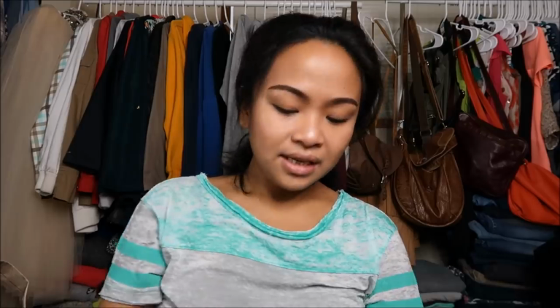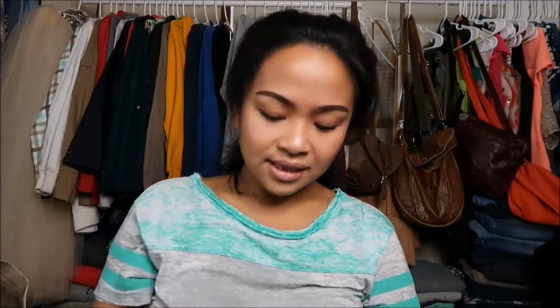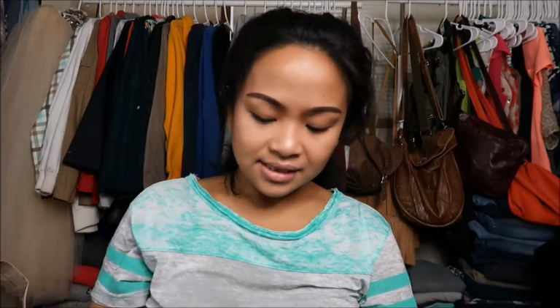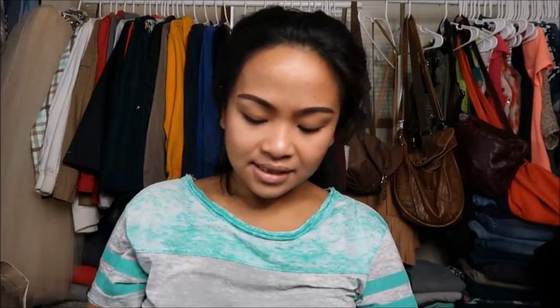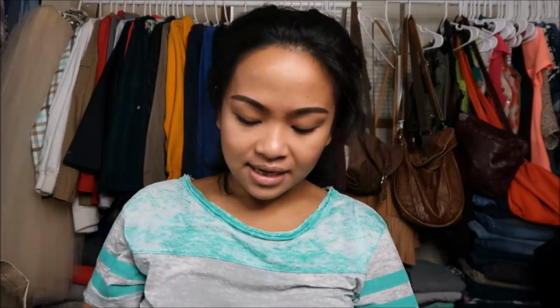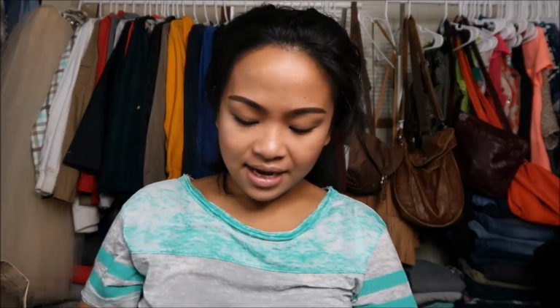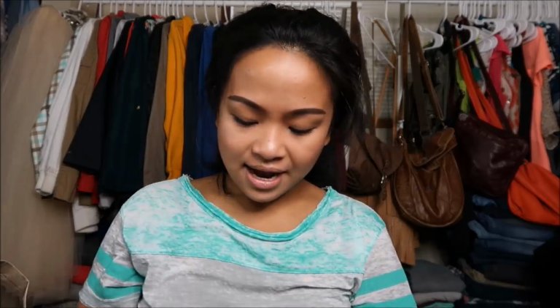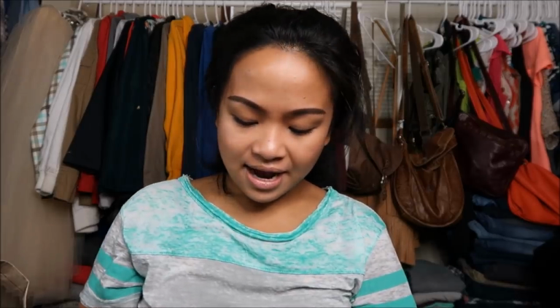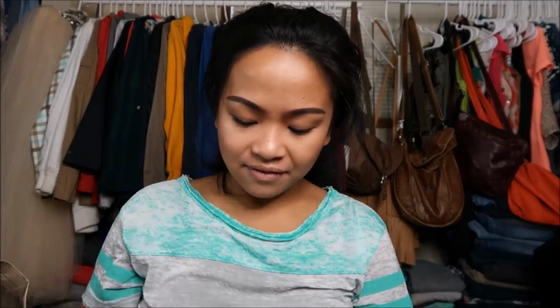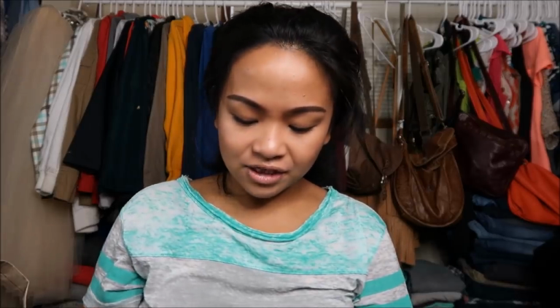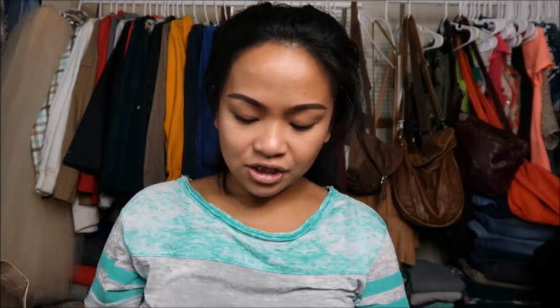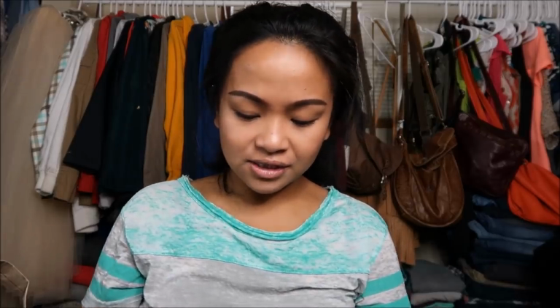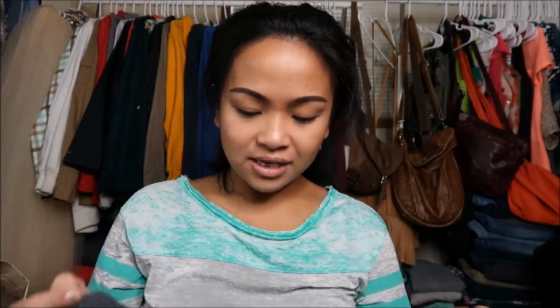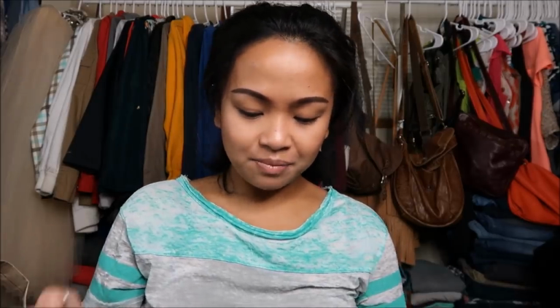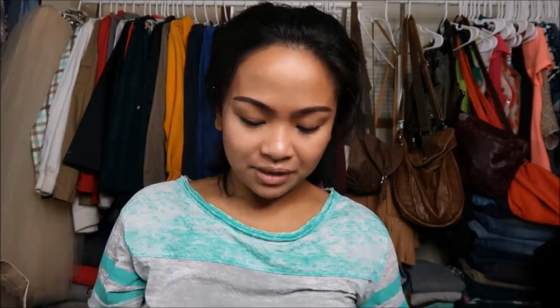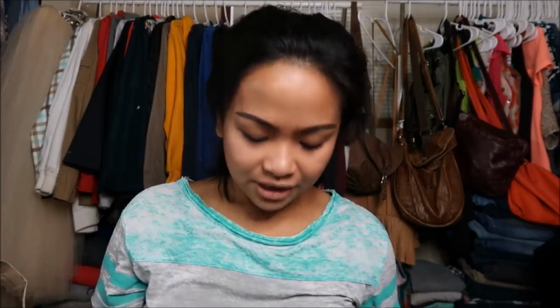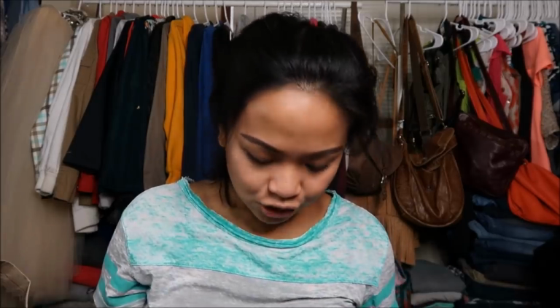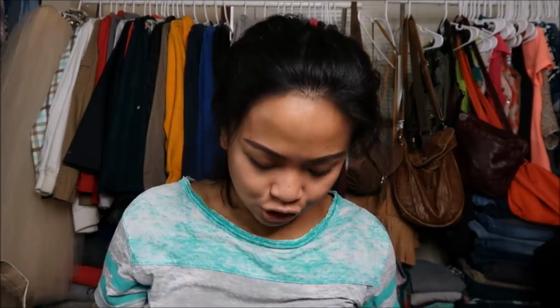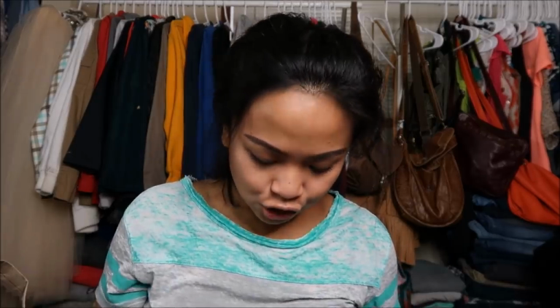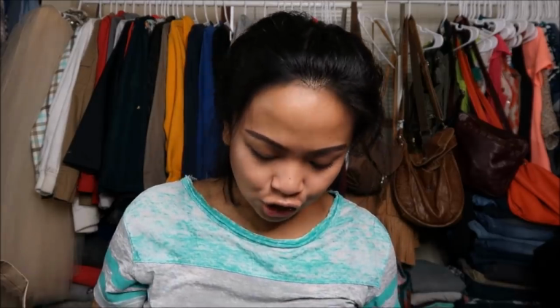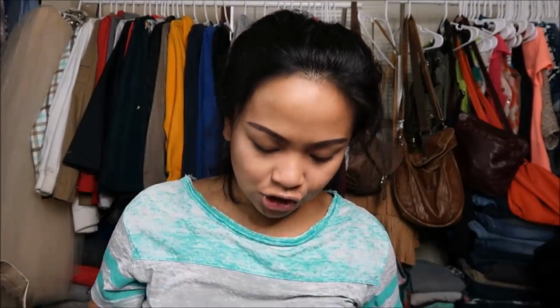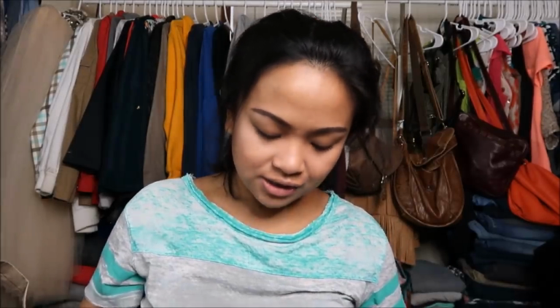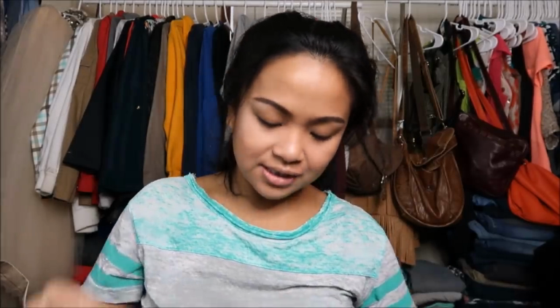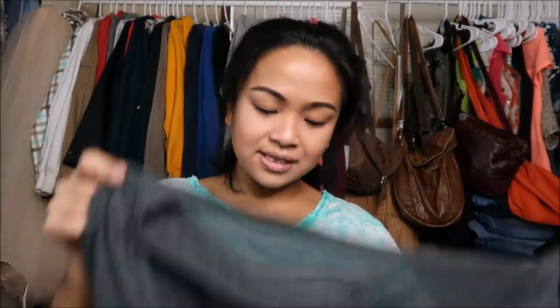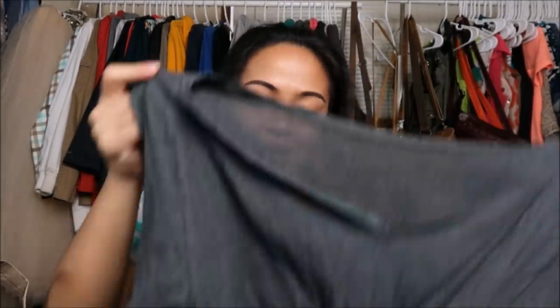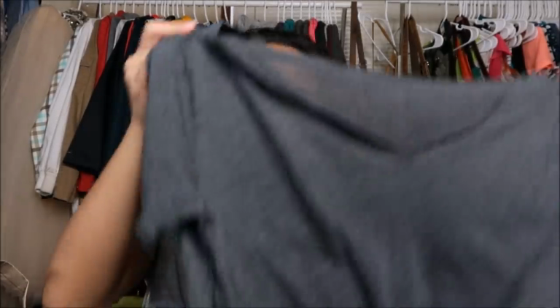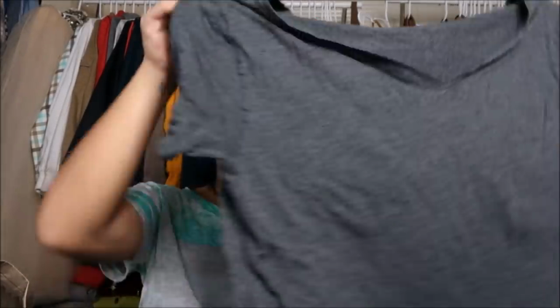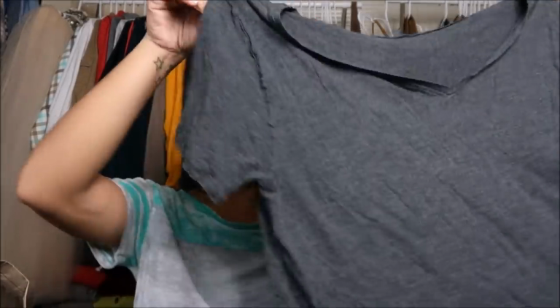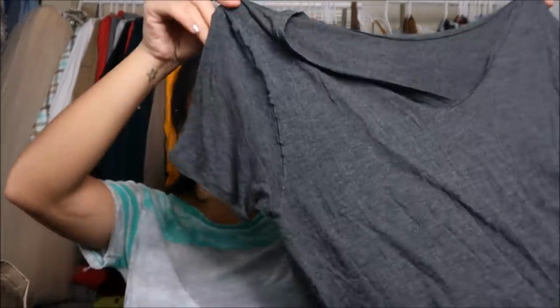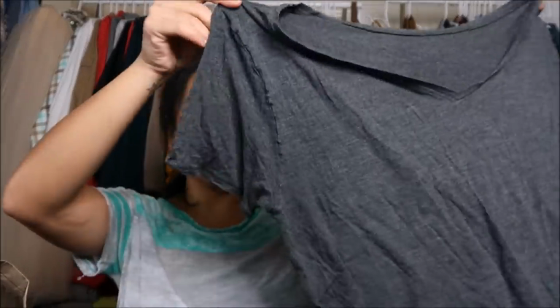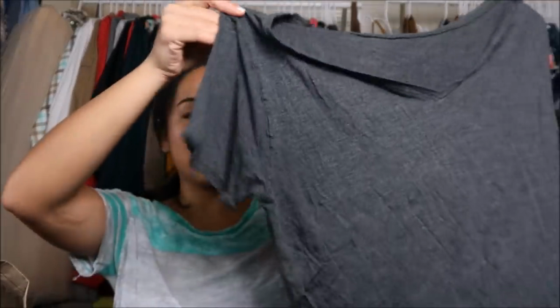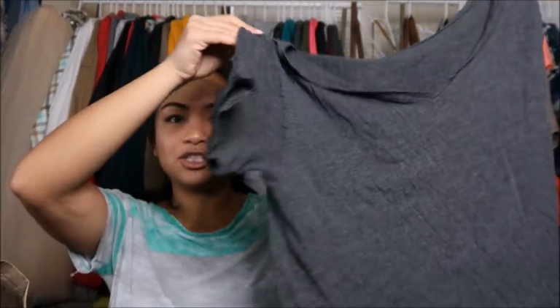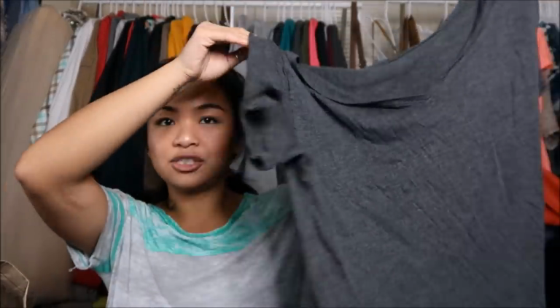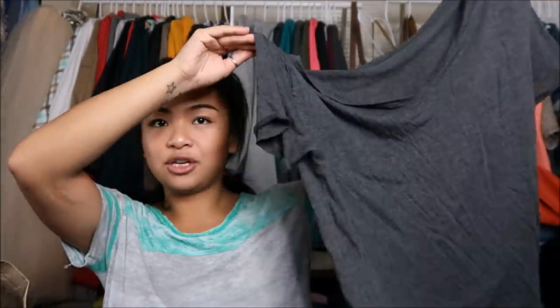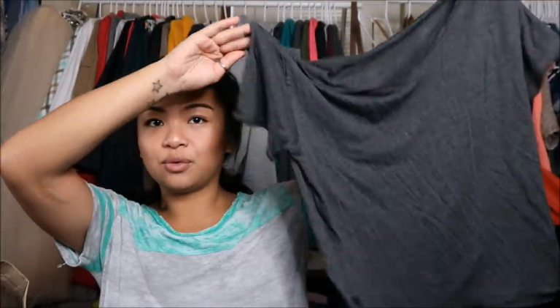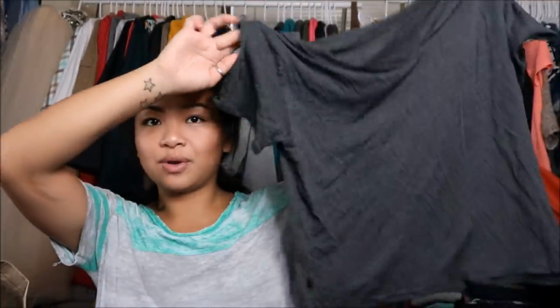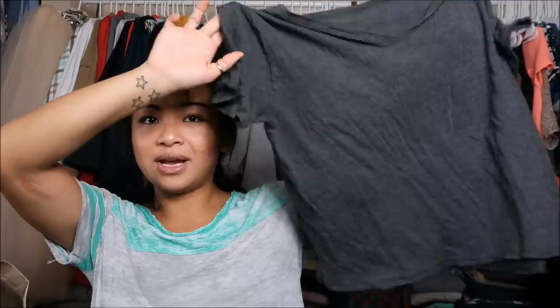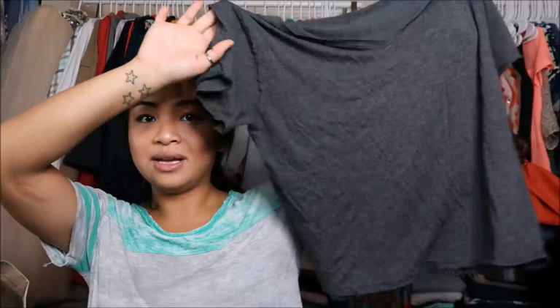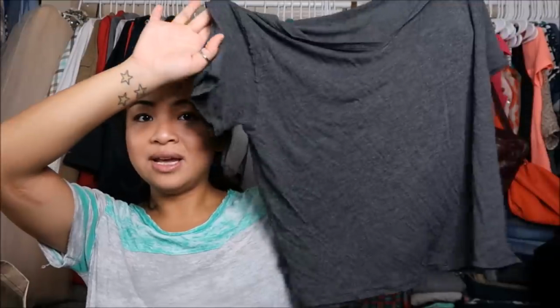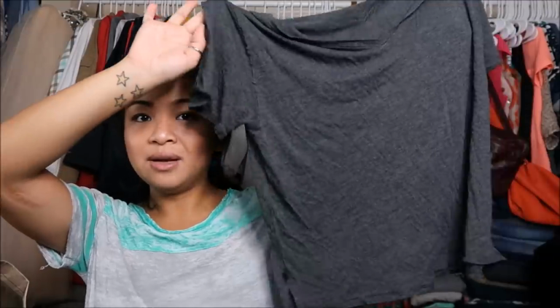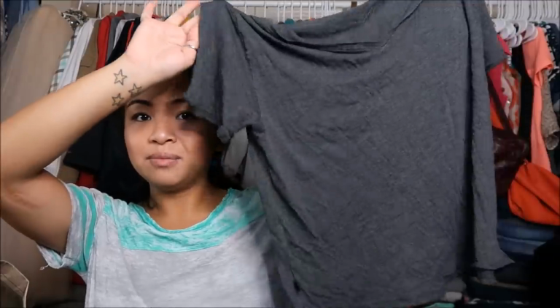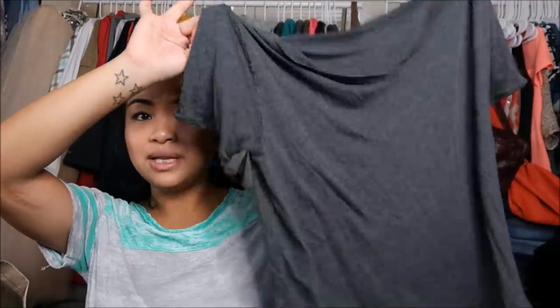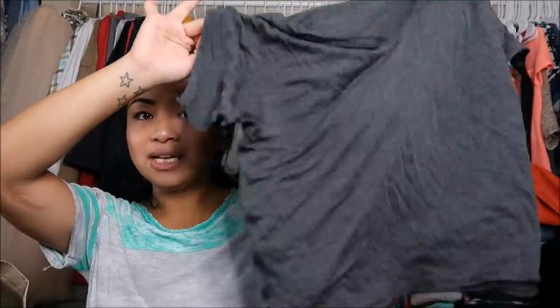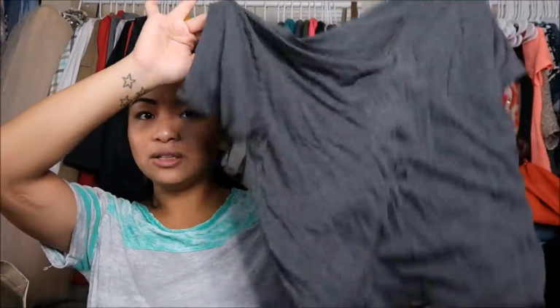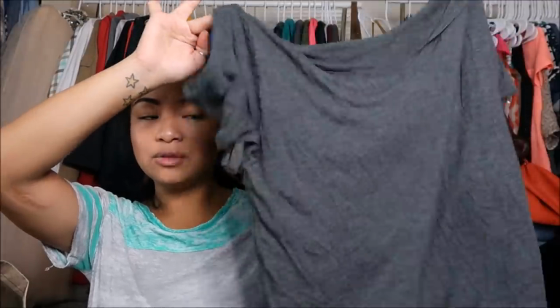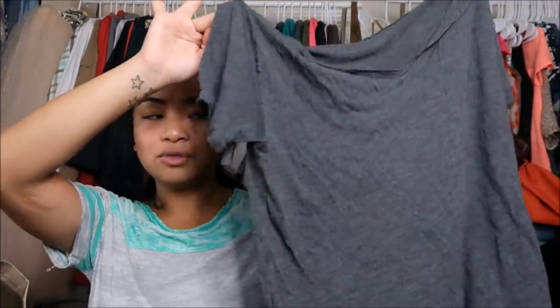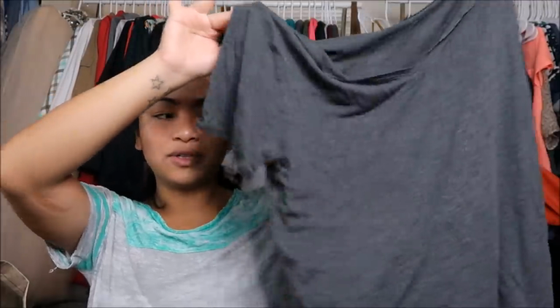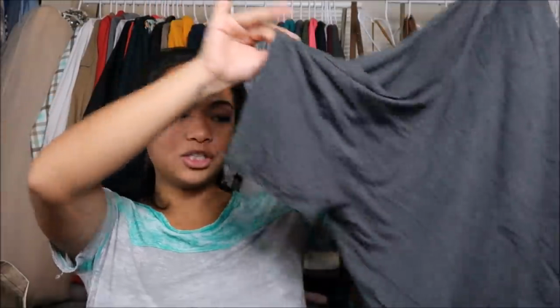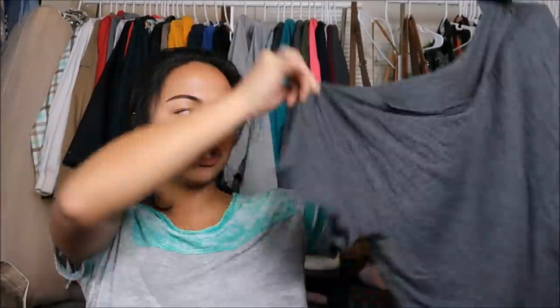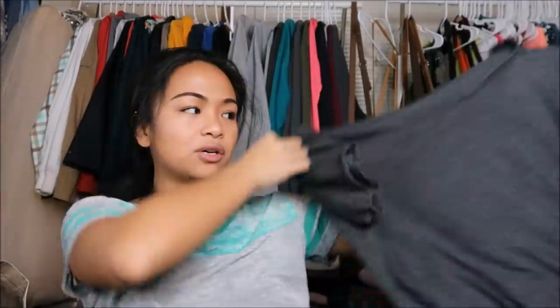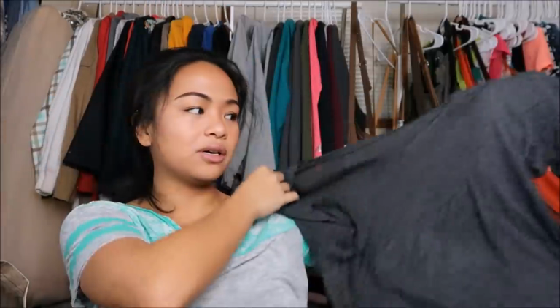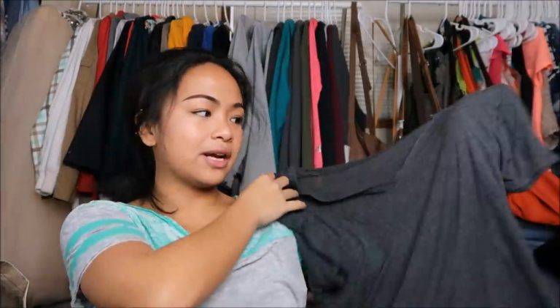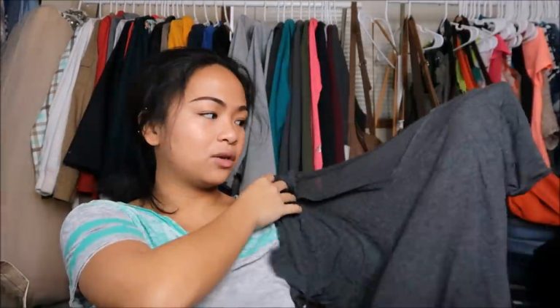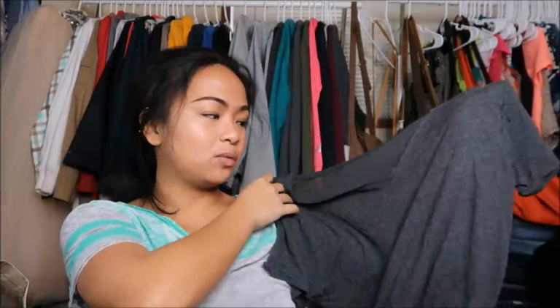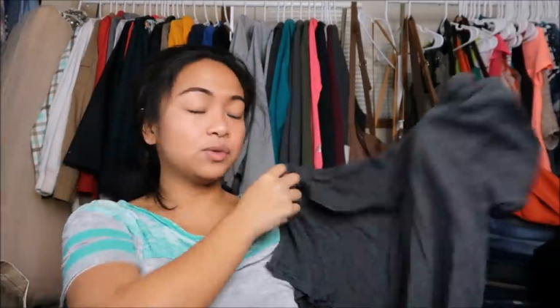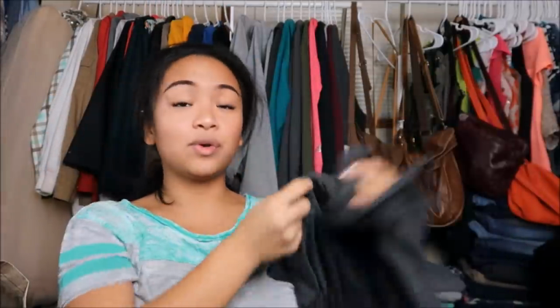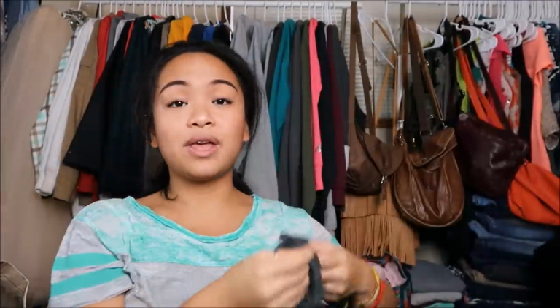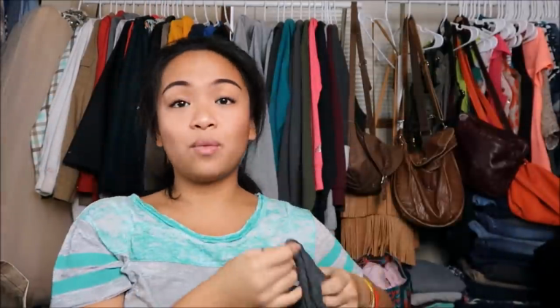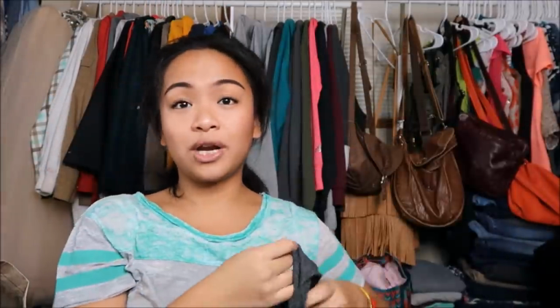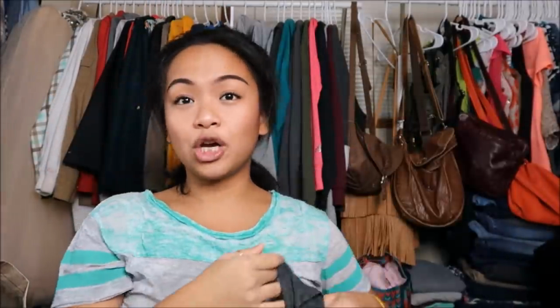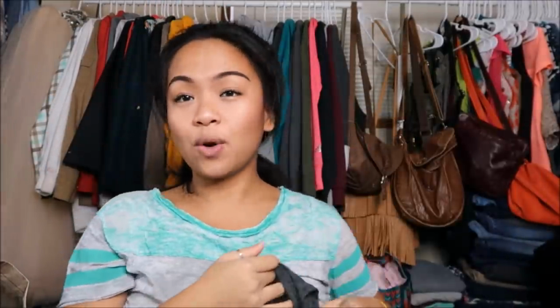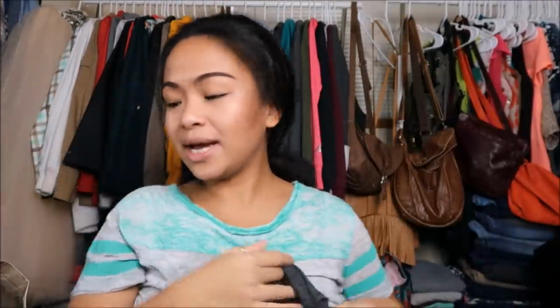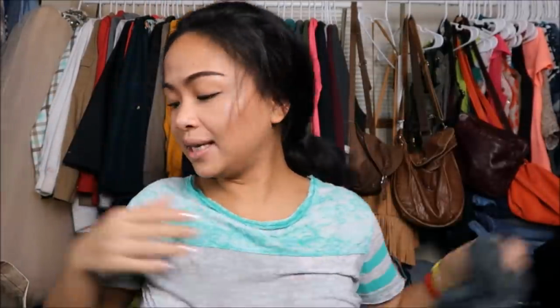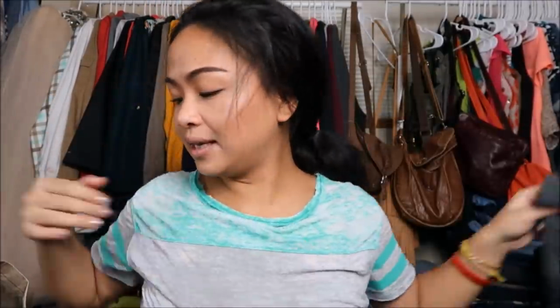The next thing I have is just a plain shirt. It doesn't have a brand. It's just a grey plain loose-fitting shirt. I can always wear that when I go hiking.